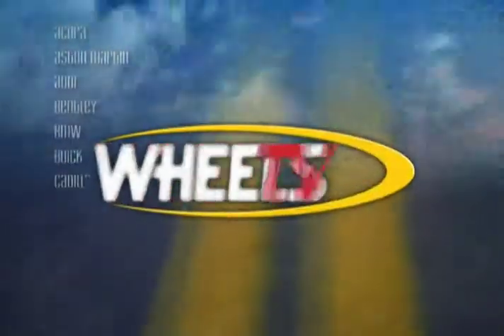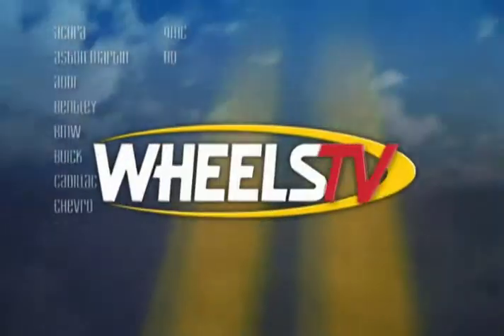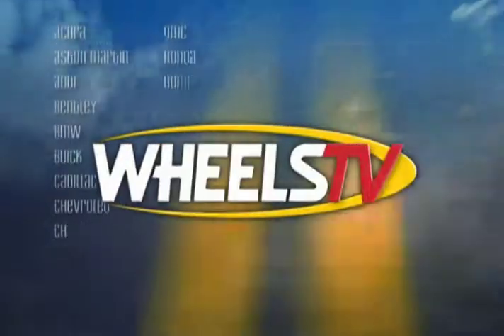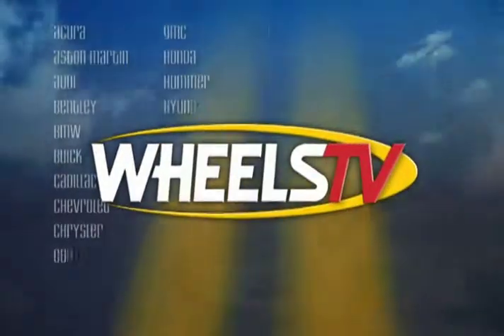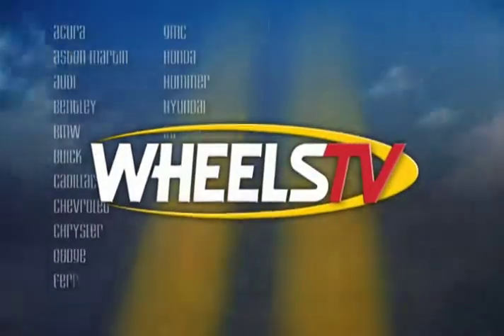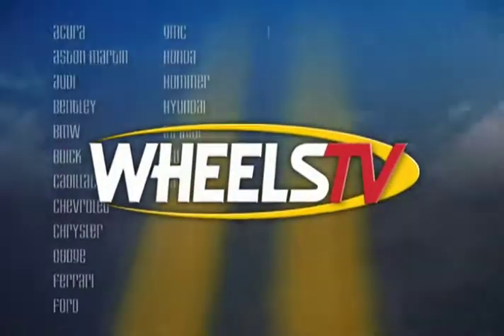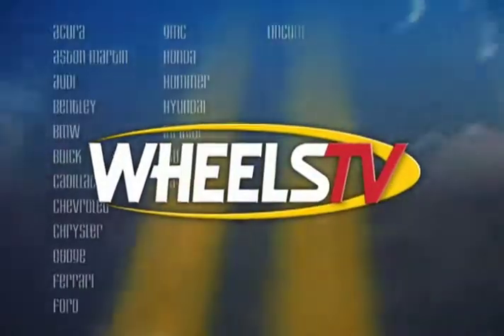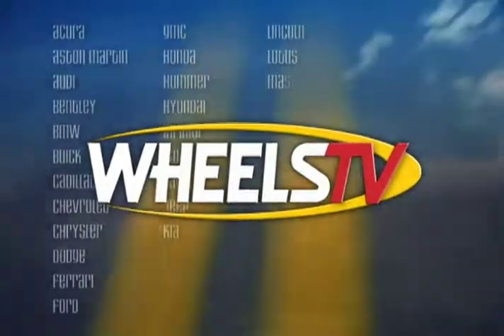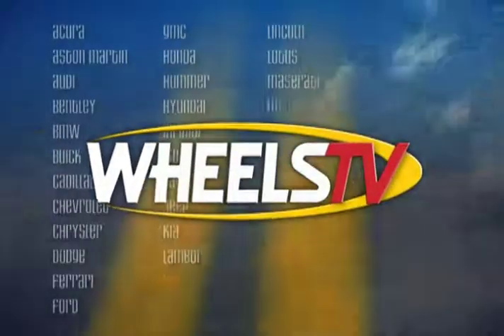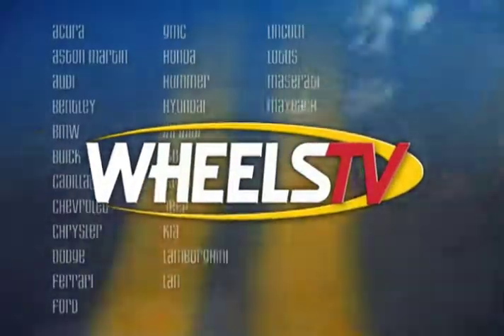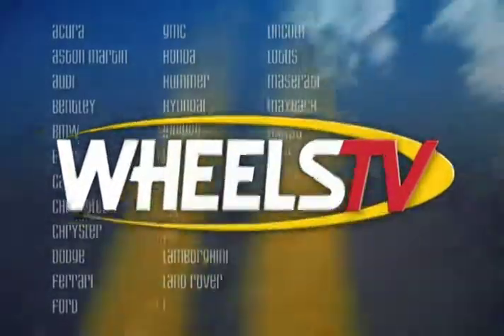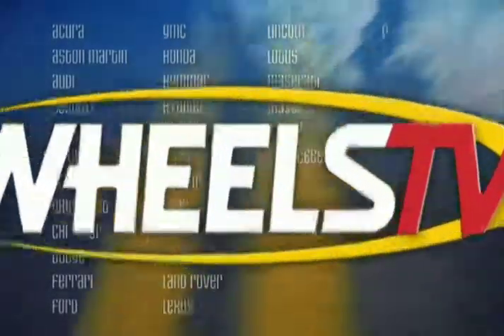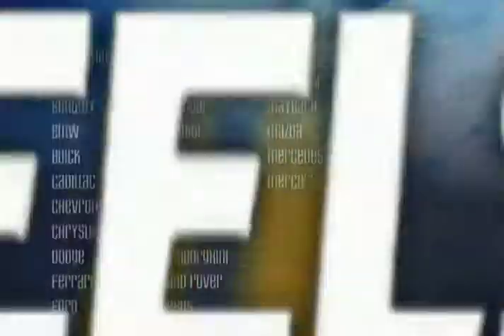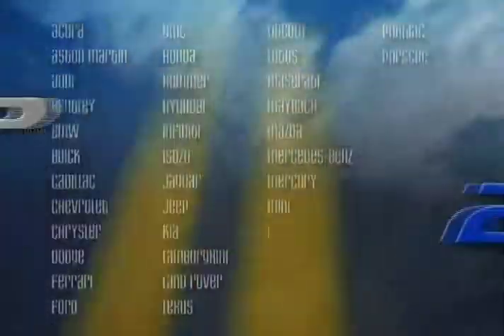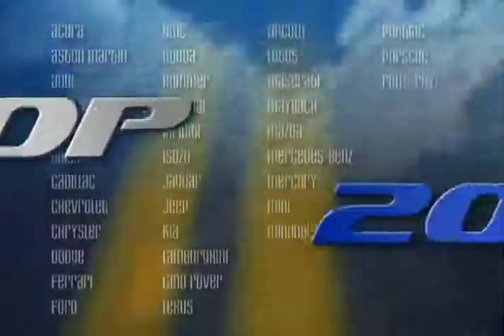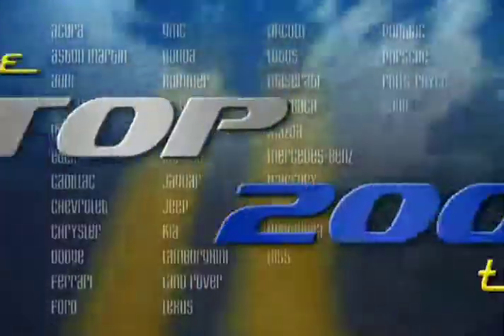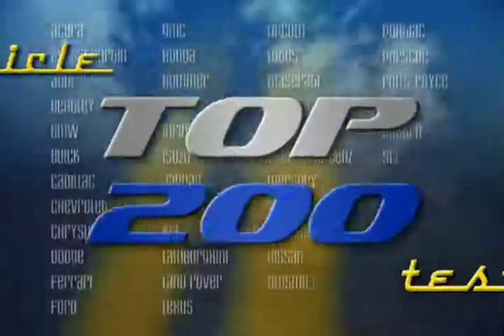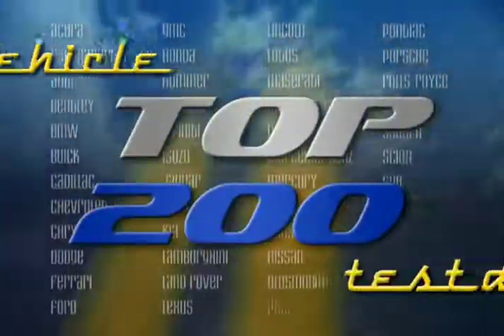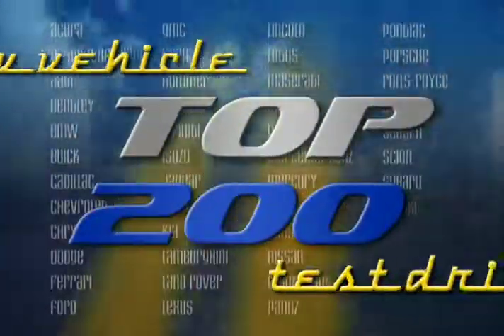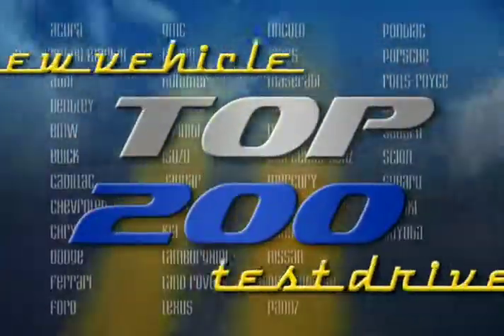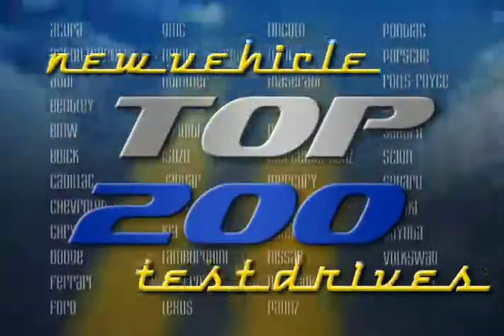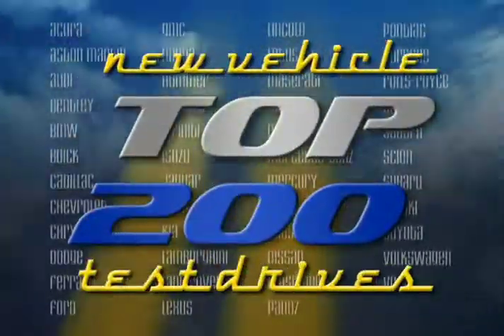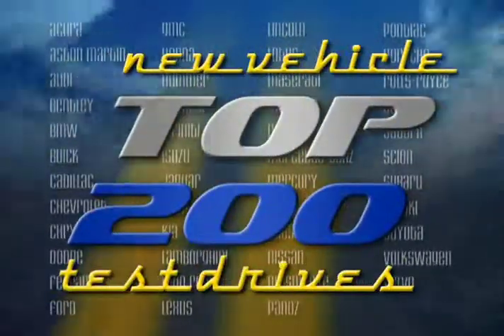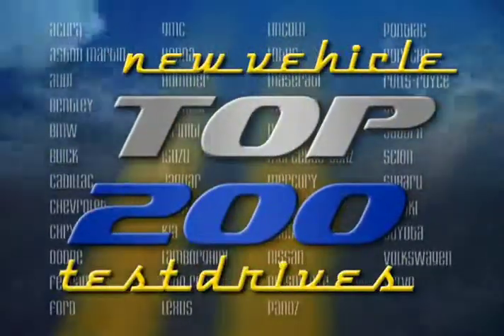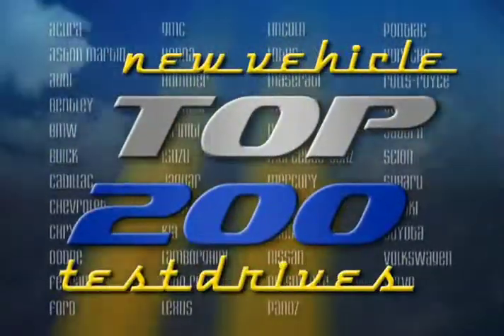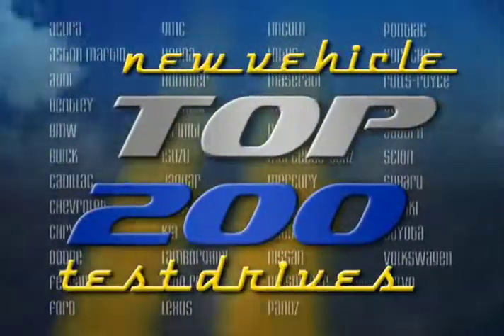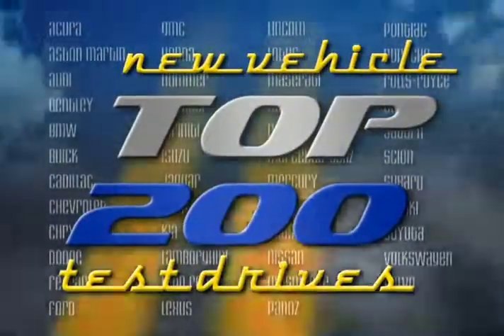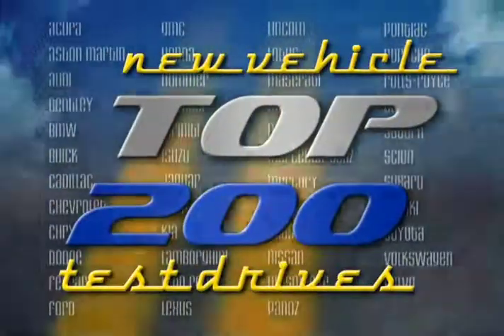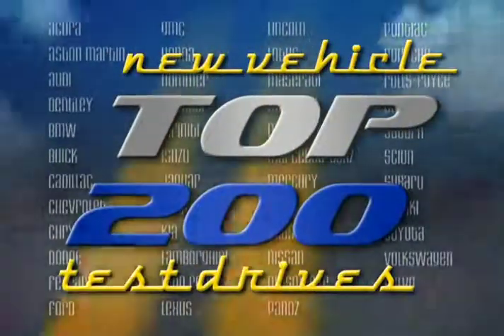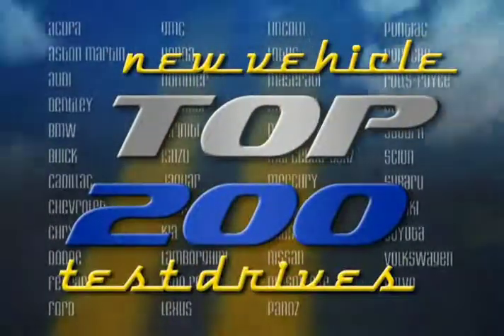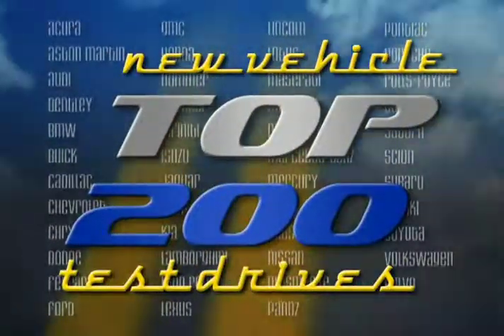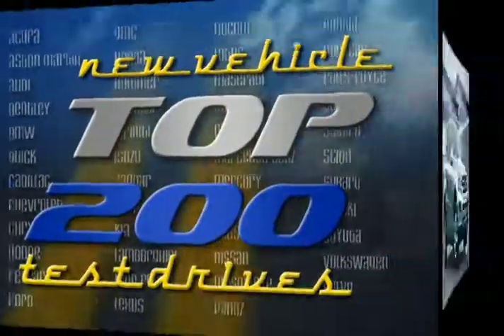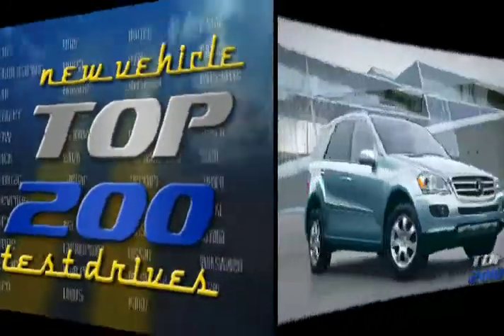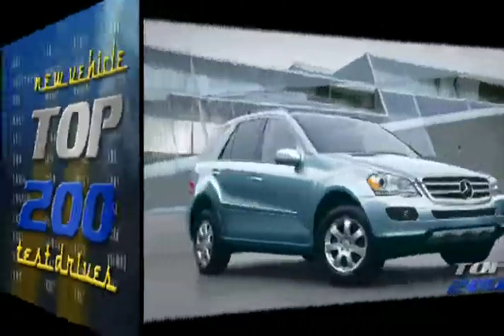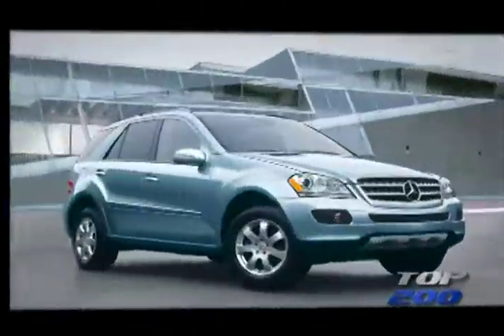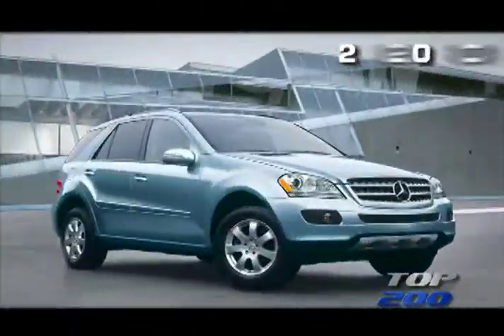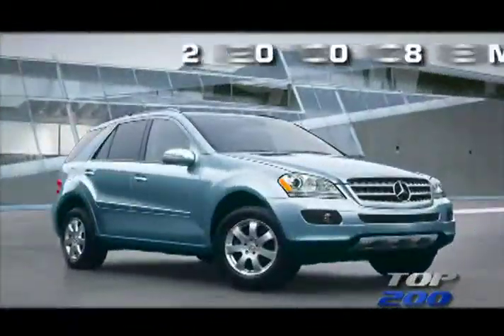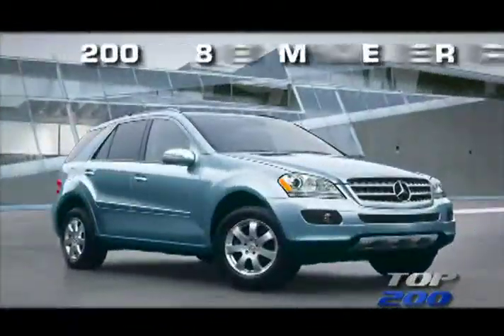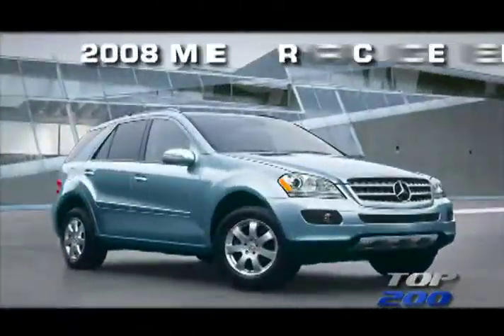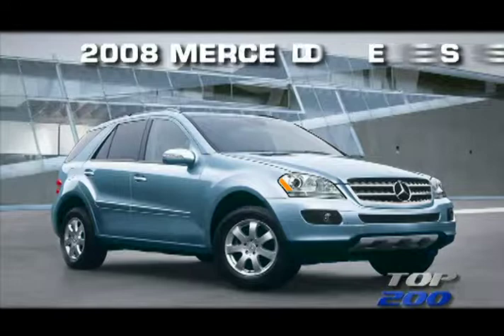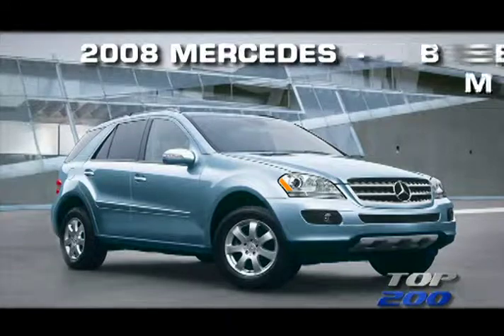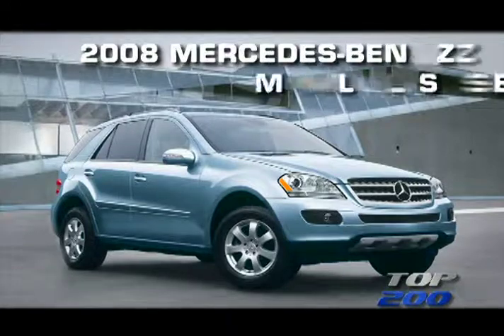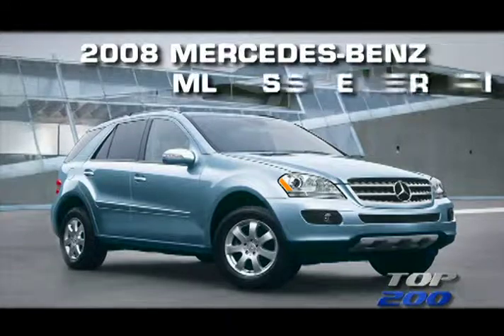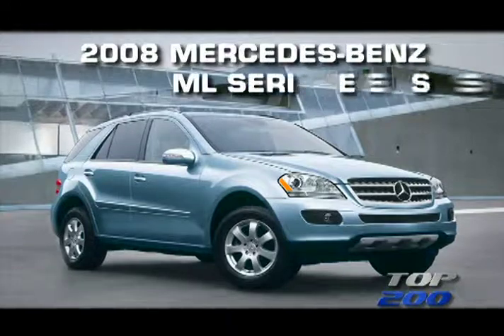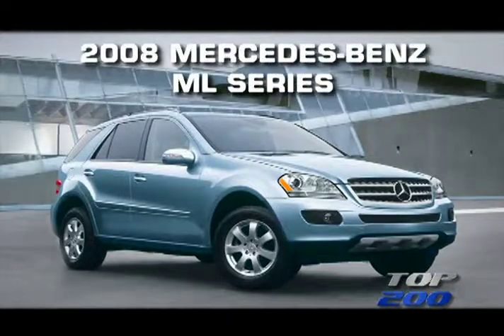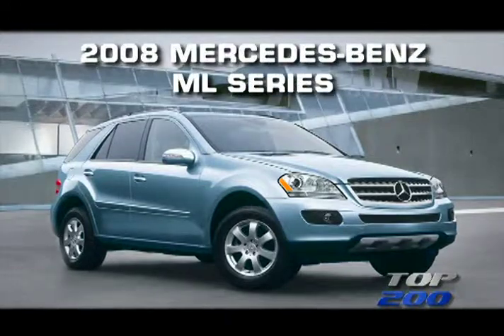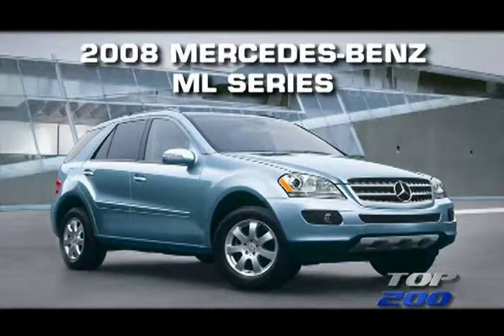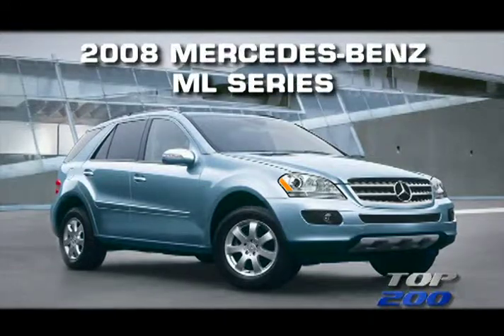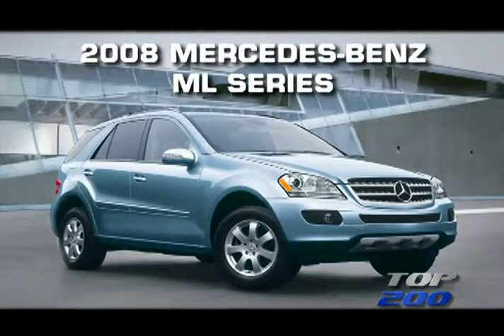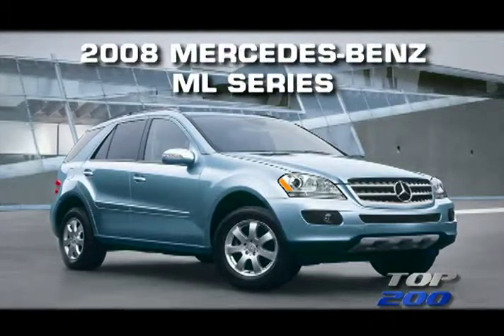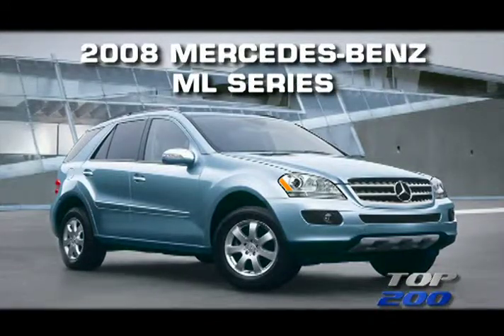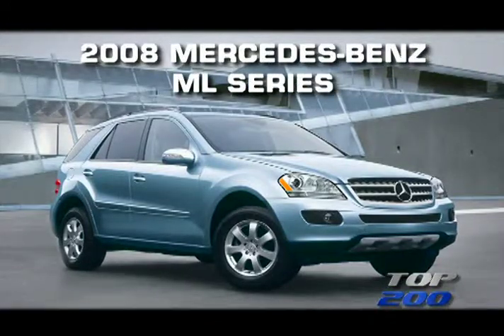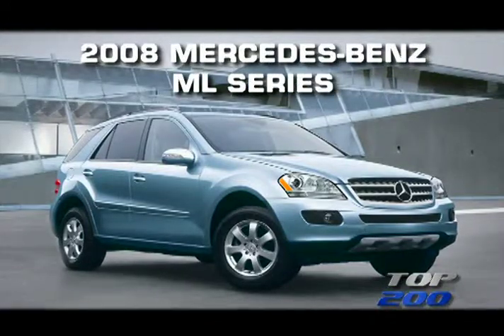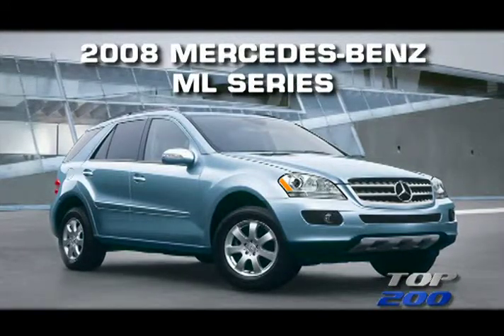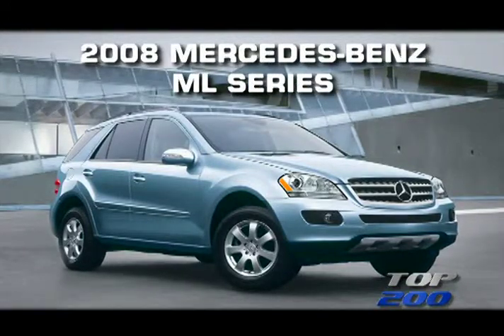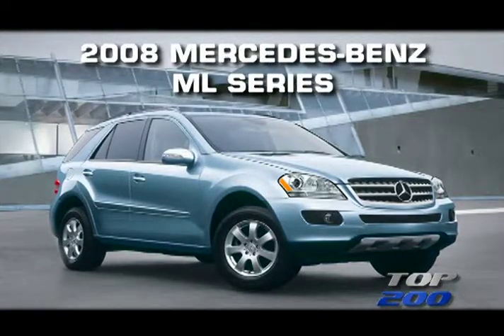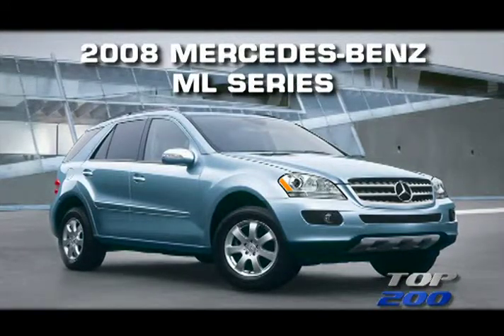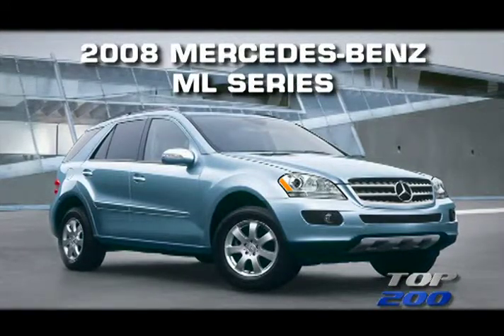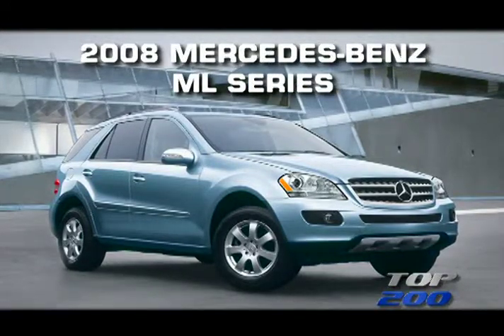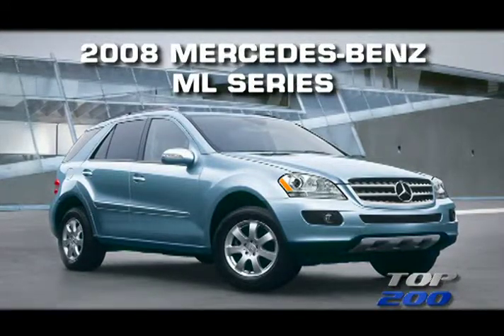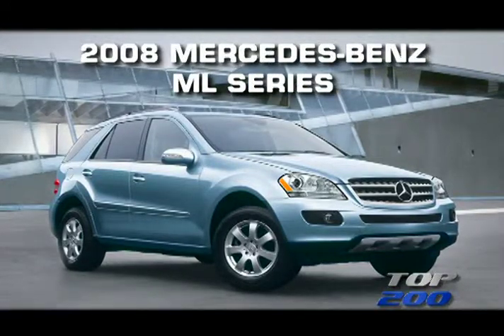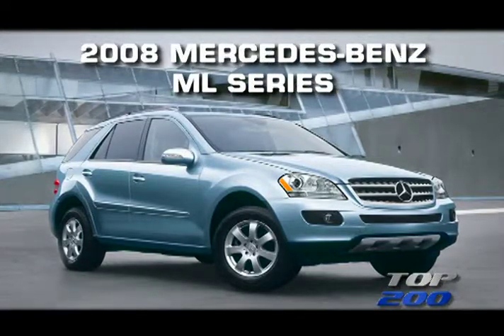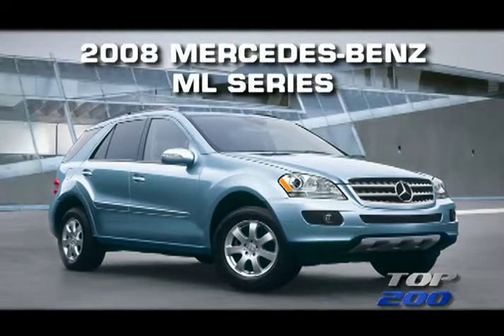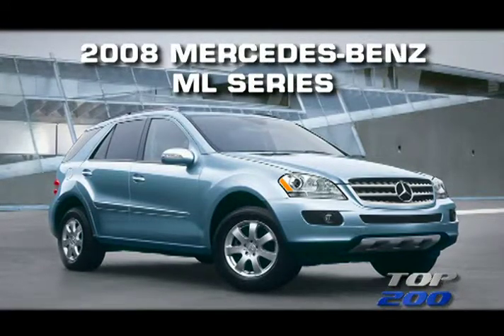You're watching a Wheels TV Top 200 Video Test Drive of the 2008 Mercedes-Benz ML Series SUVs.